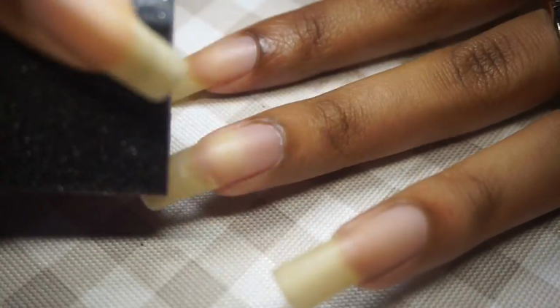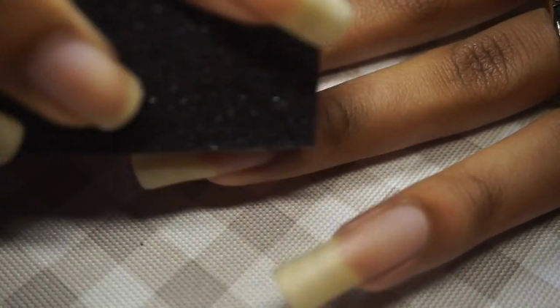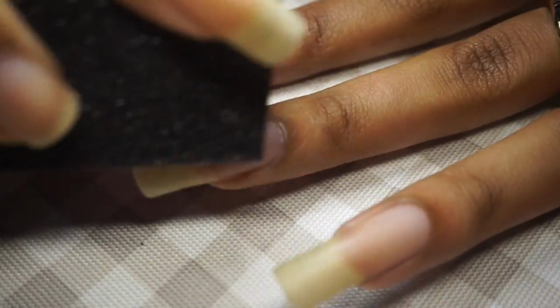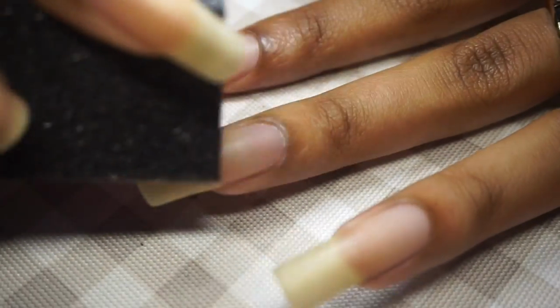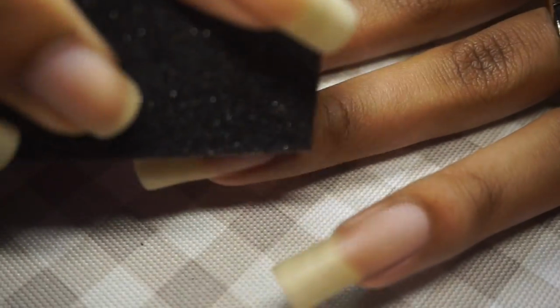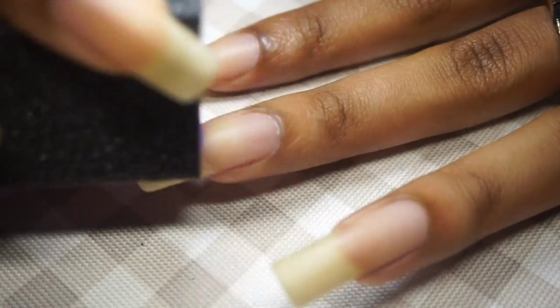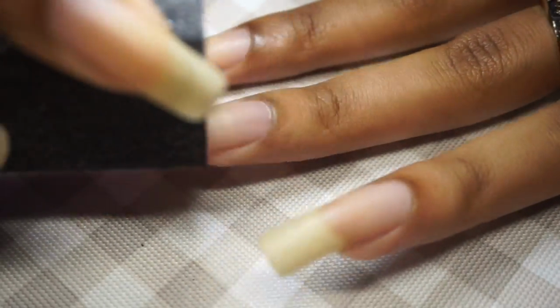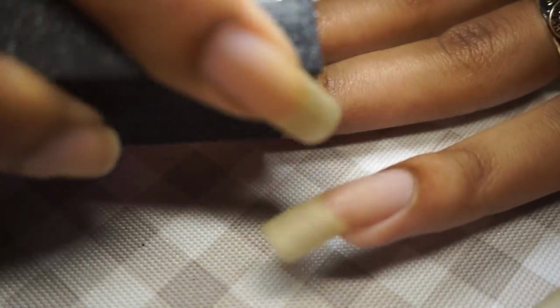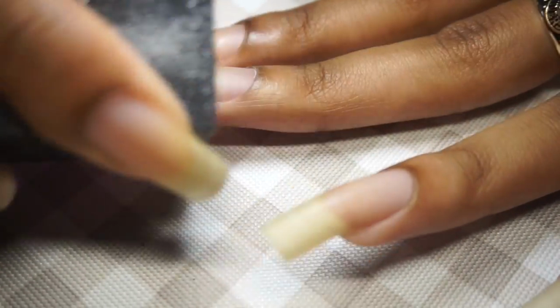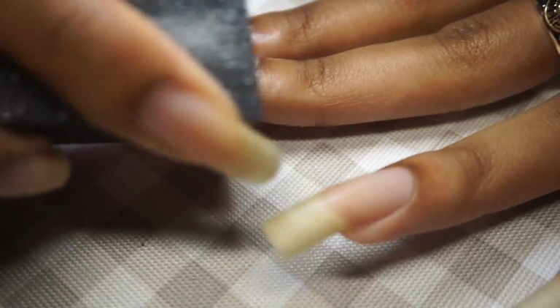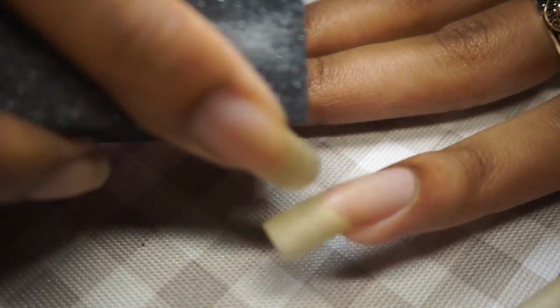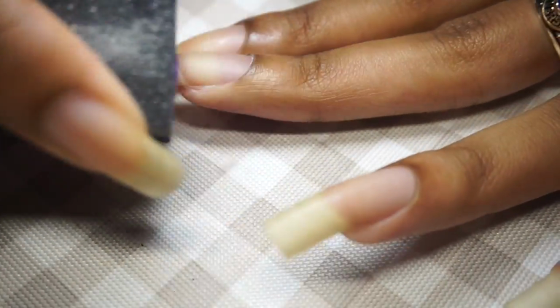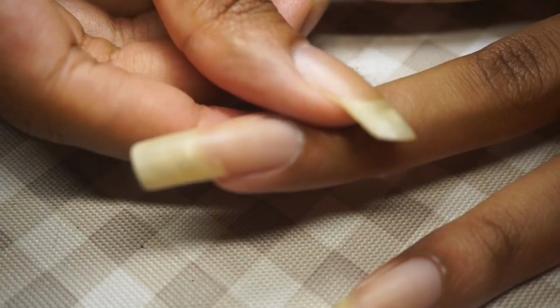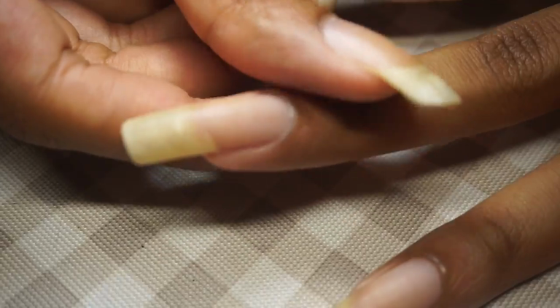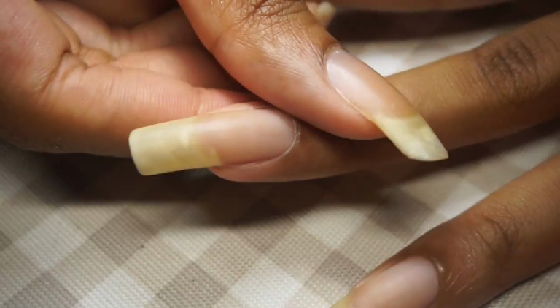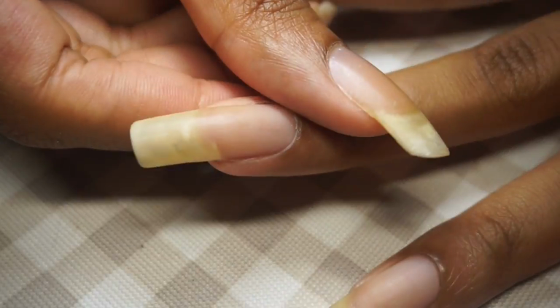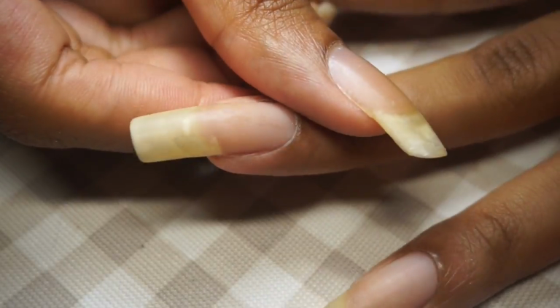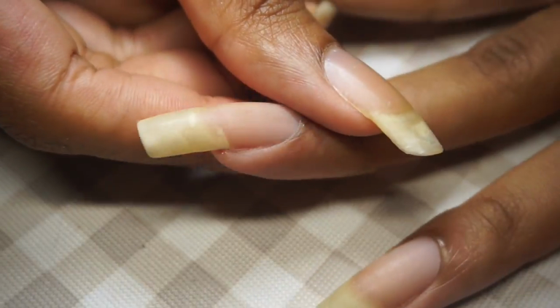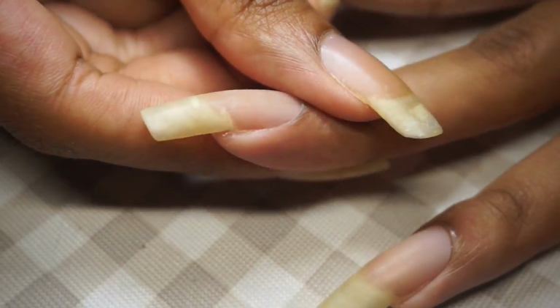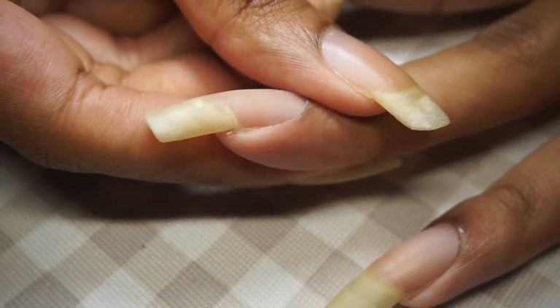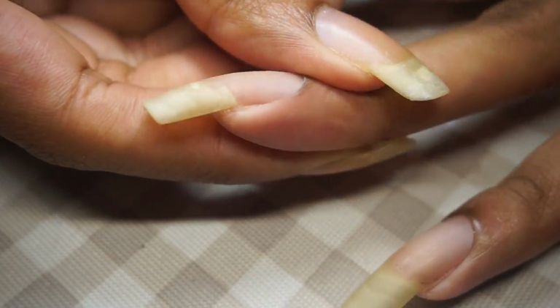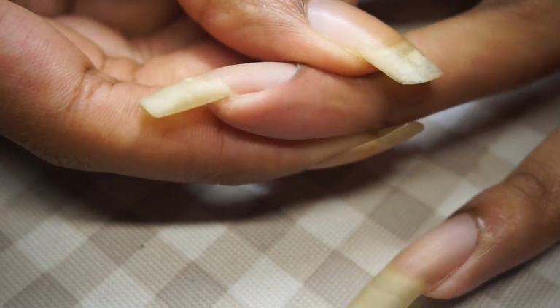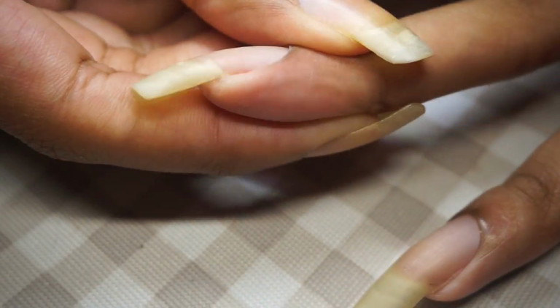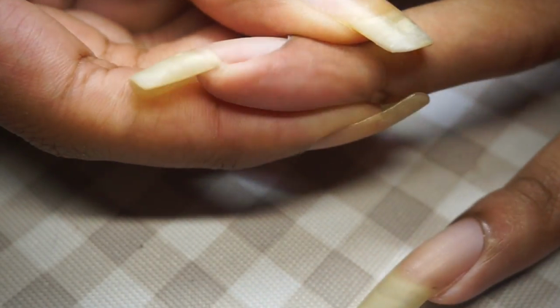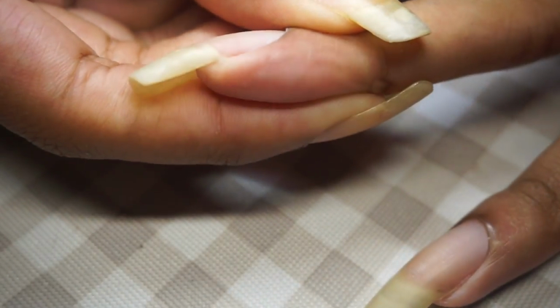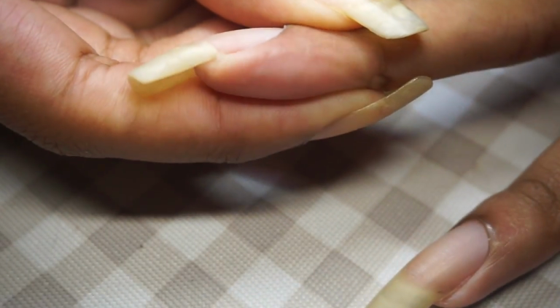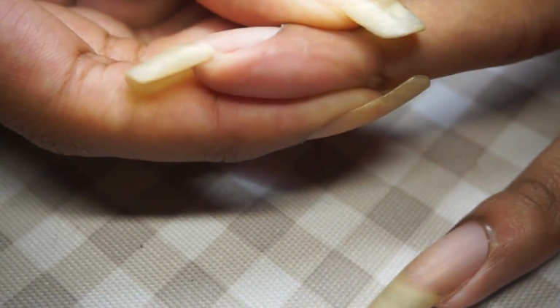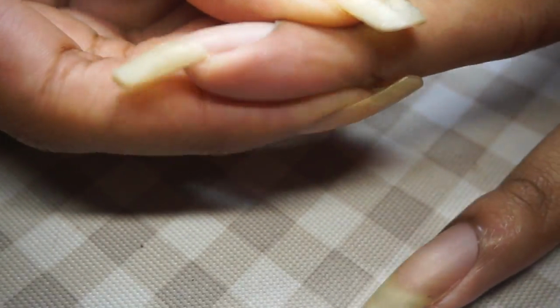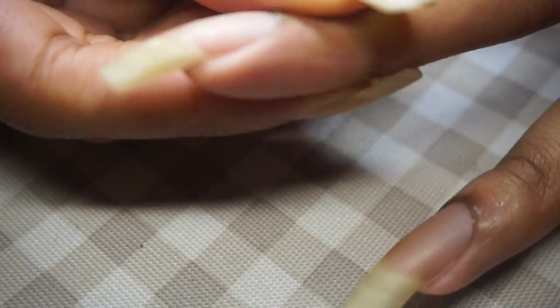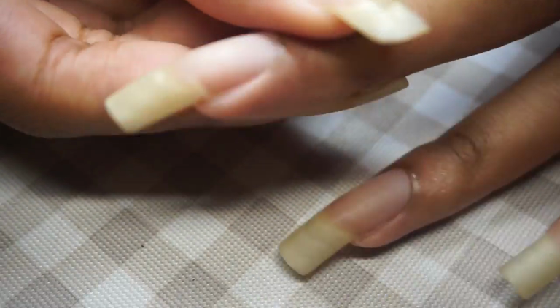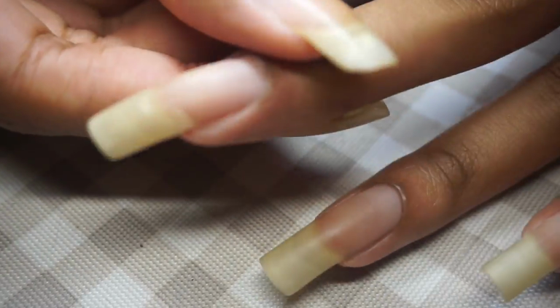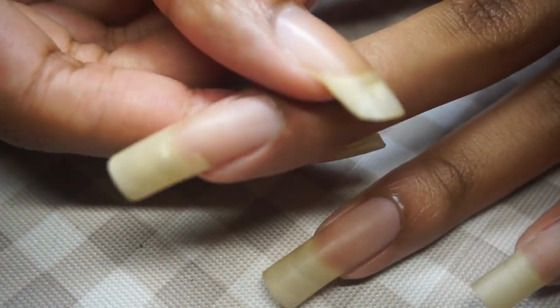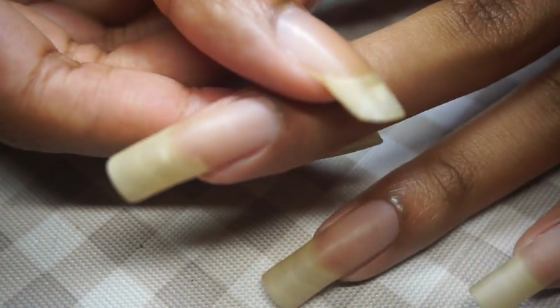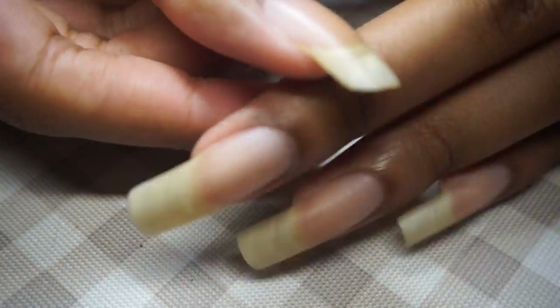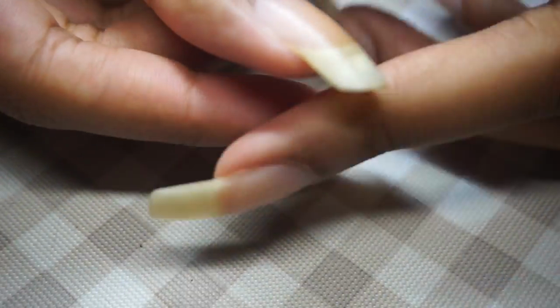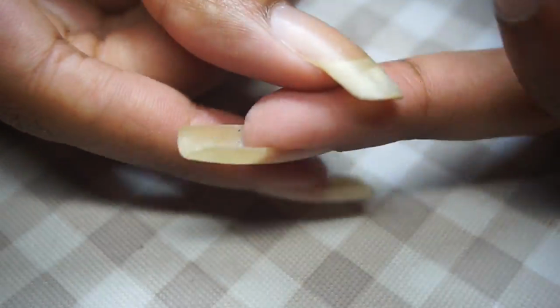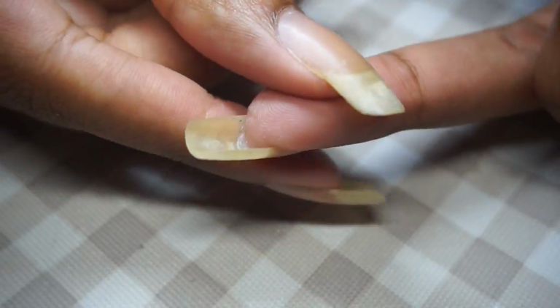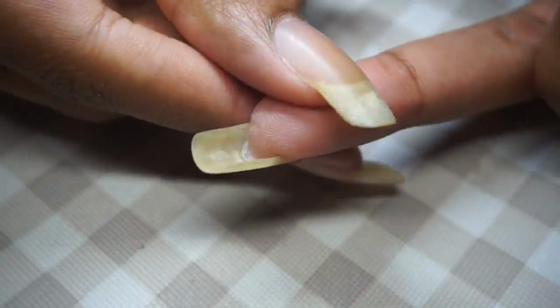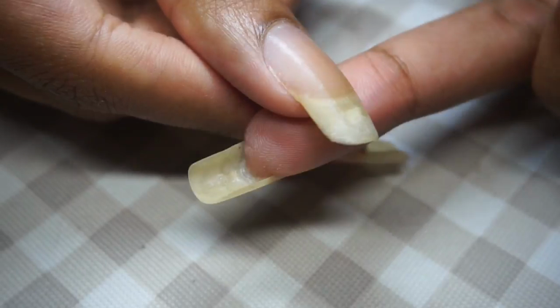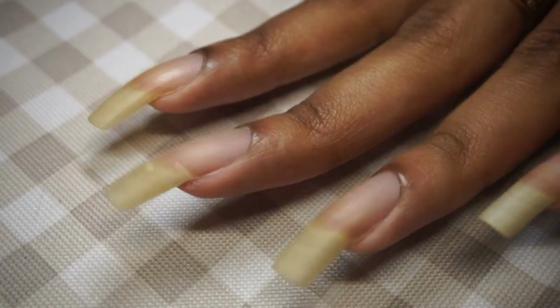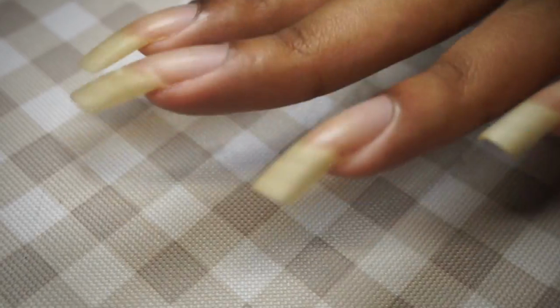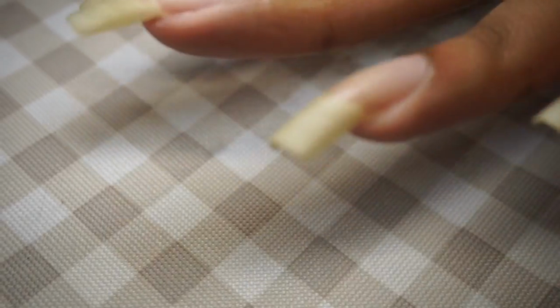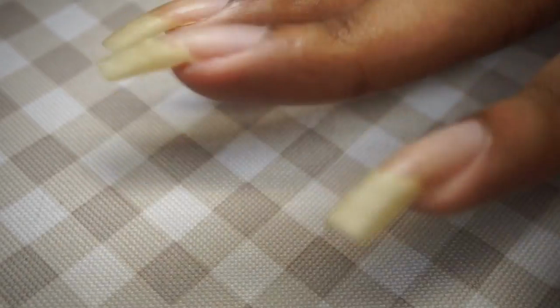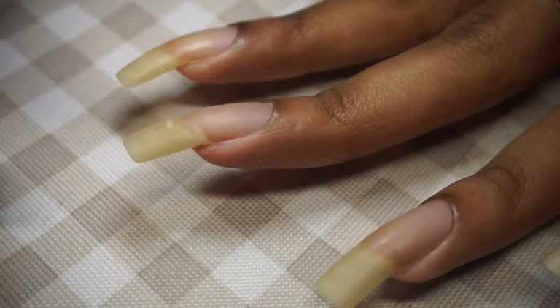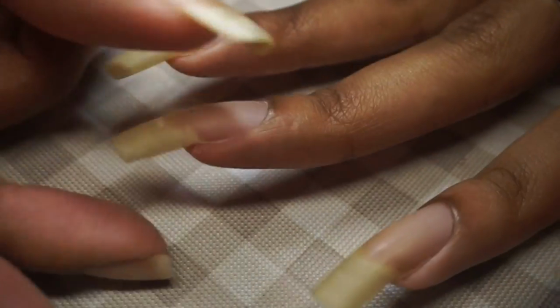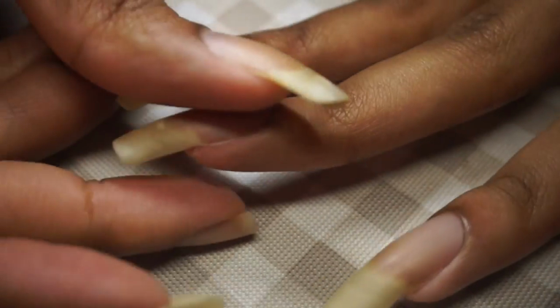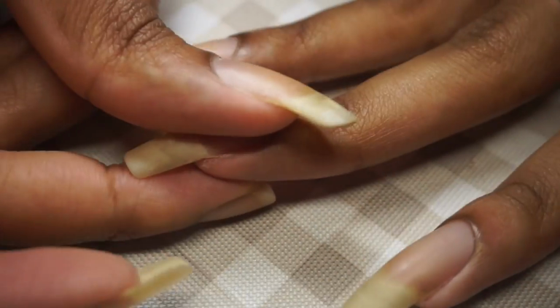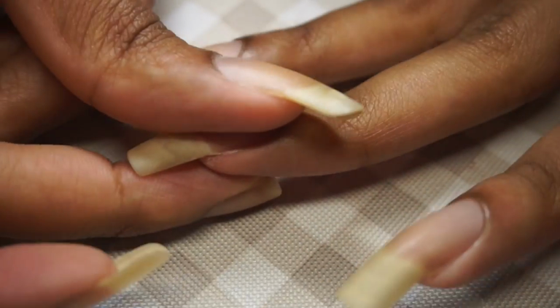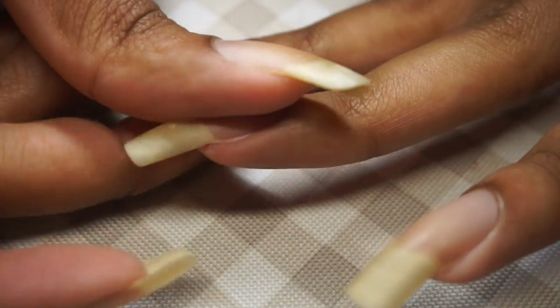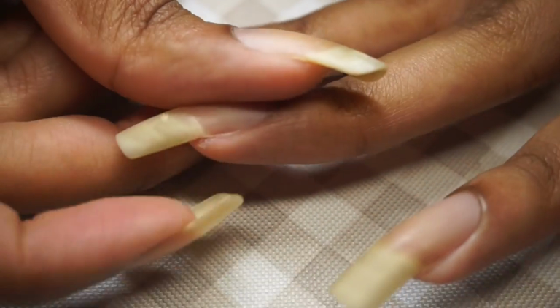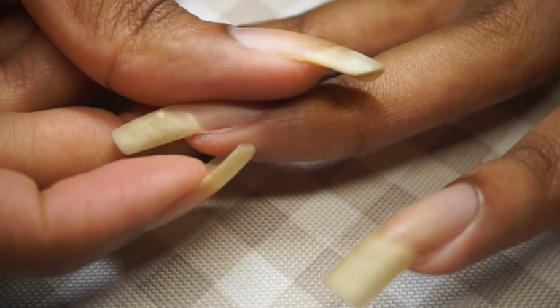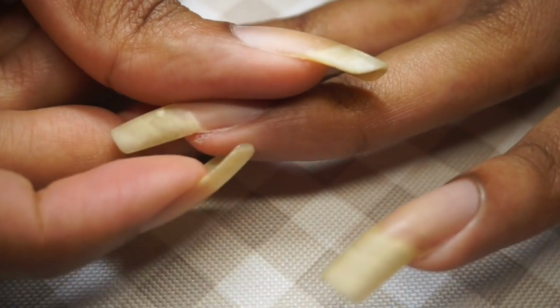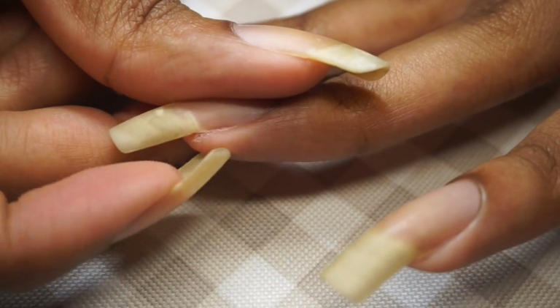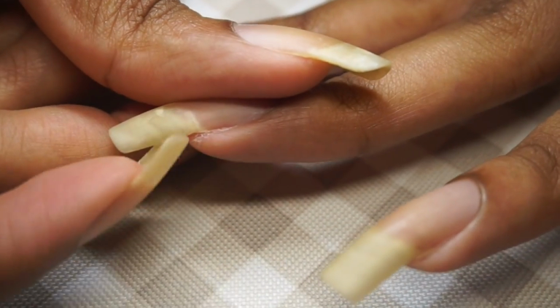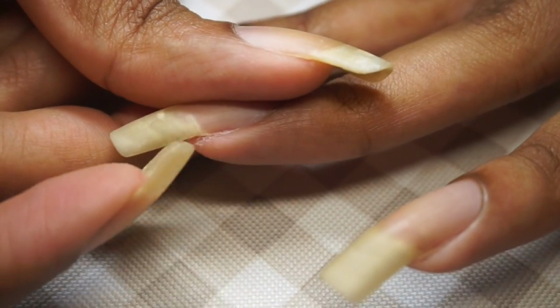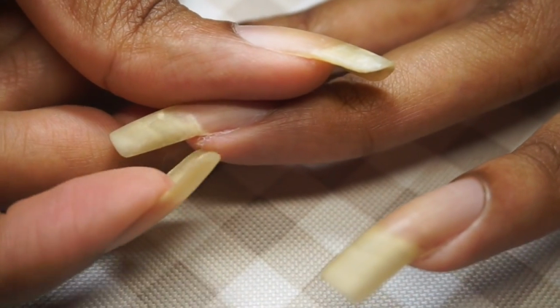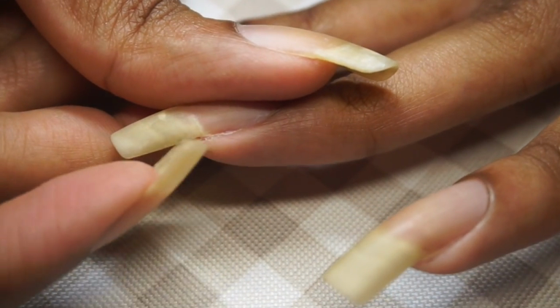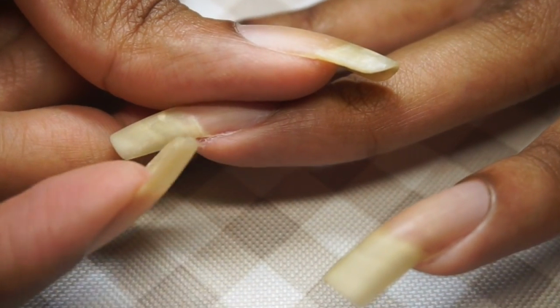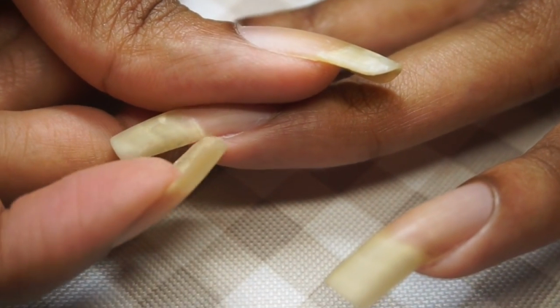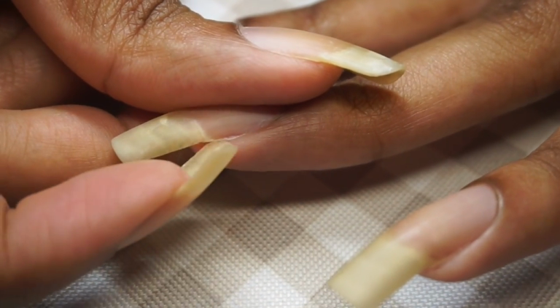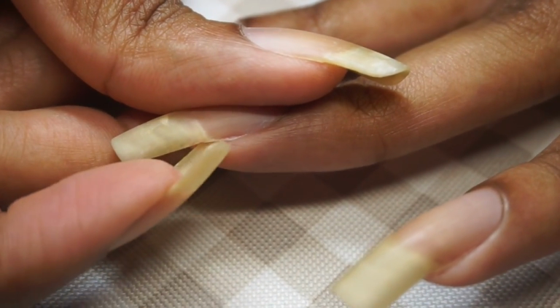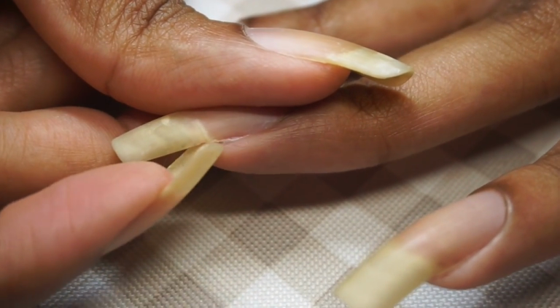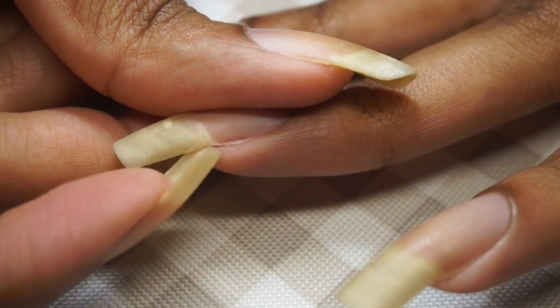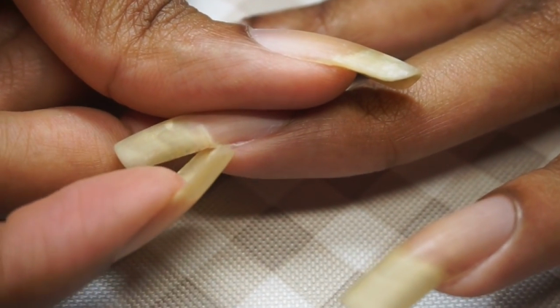When you're preserving your length be sure to seal the sides as well. You'd hate to snag or break your nails fixing your hair or clothes.